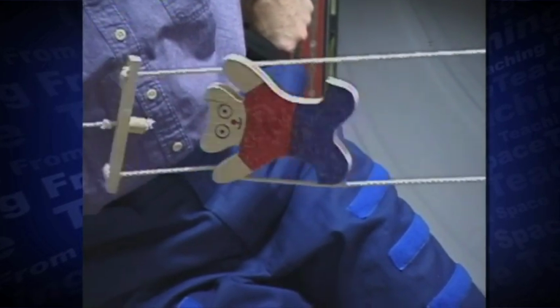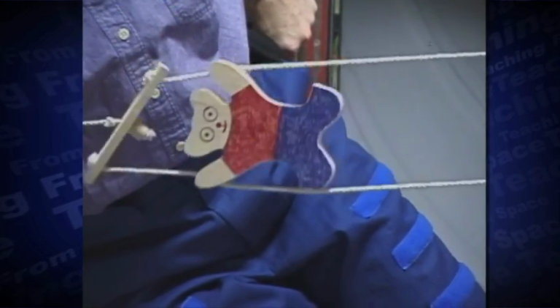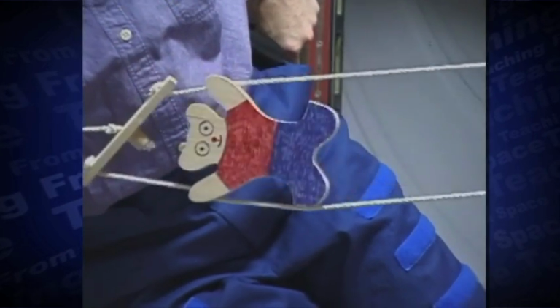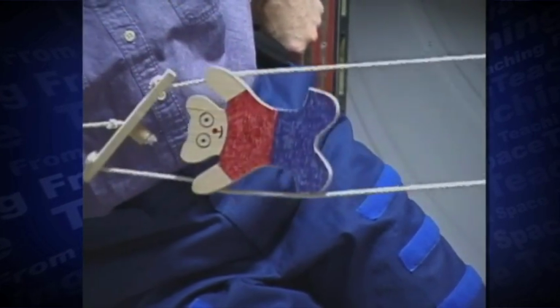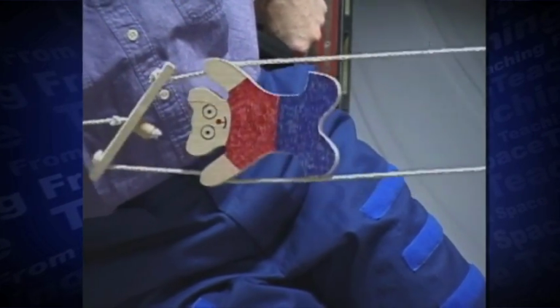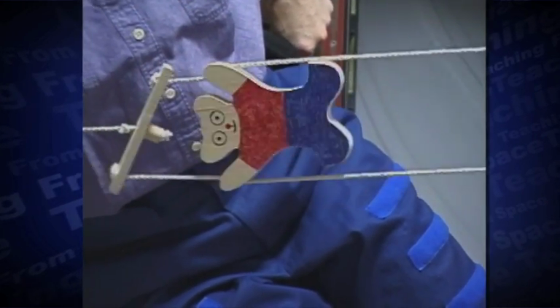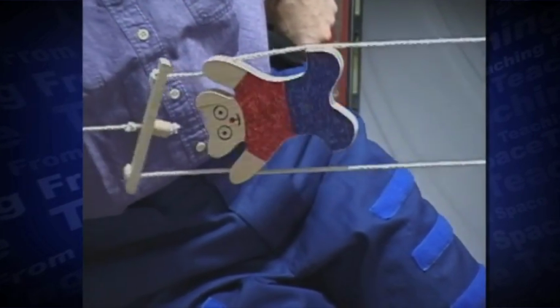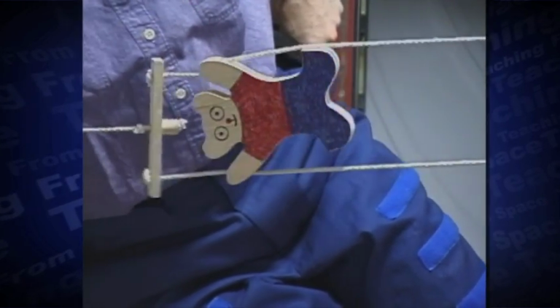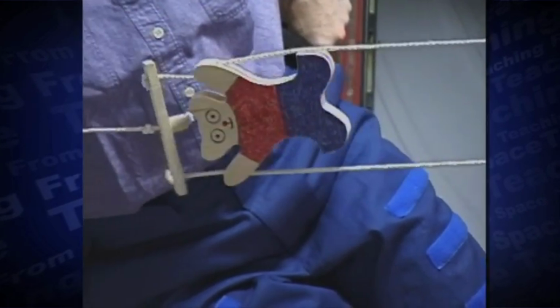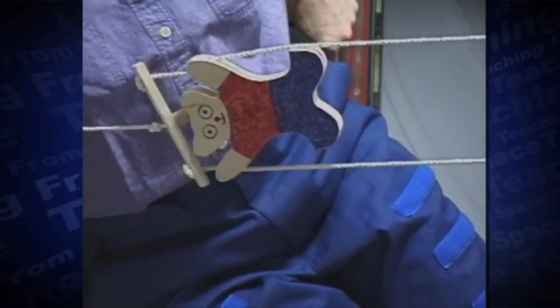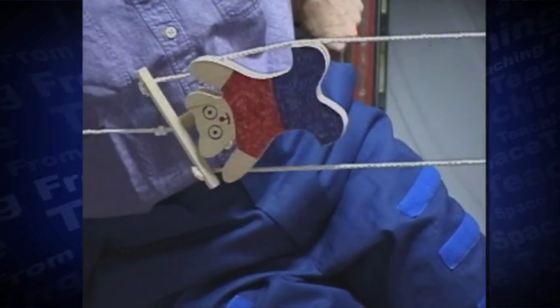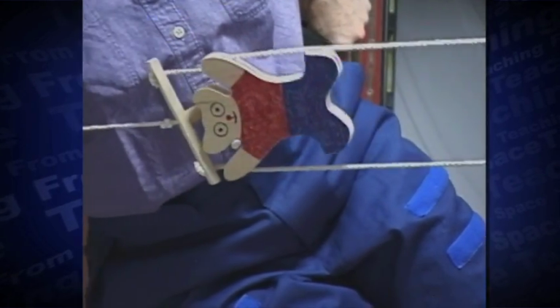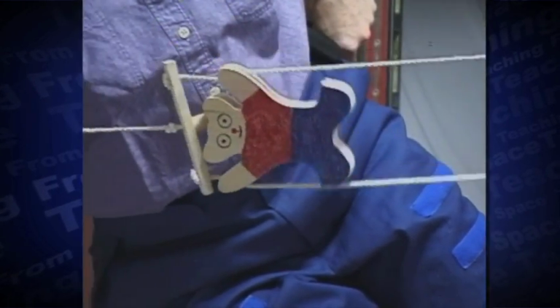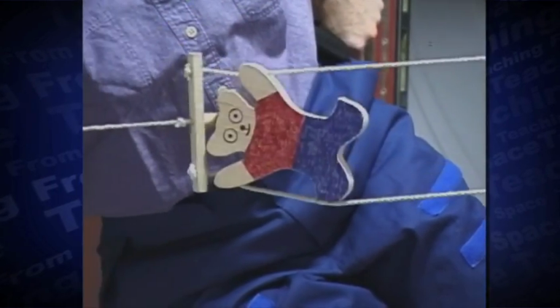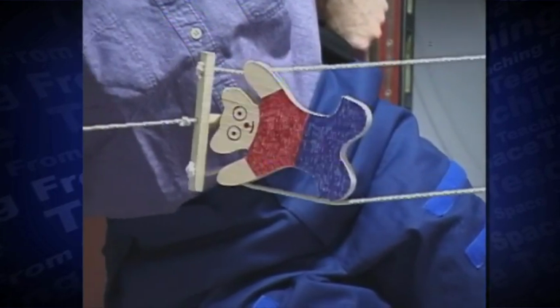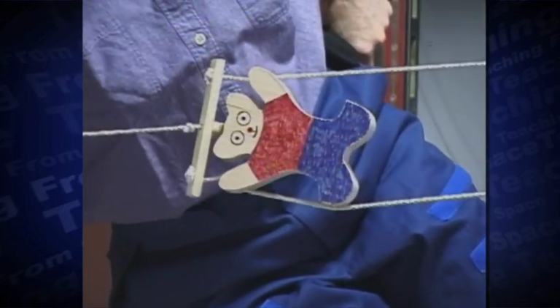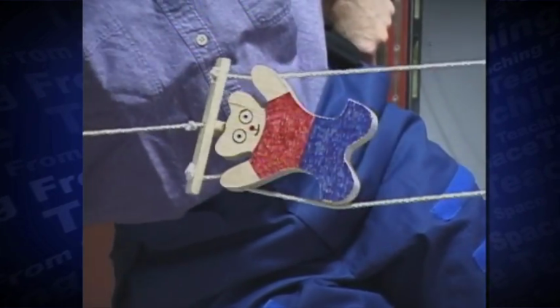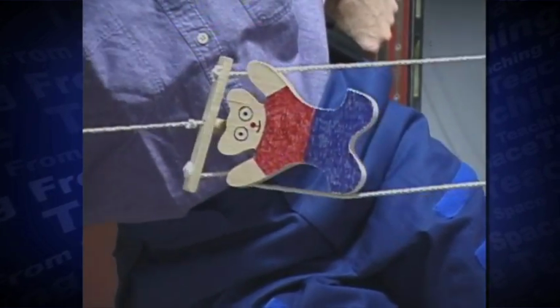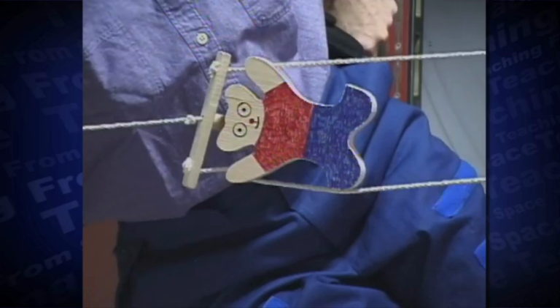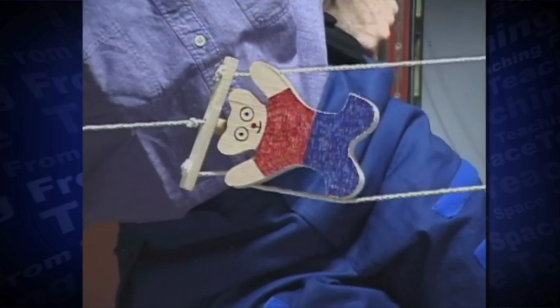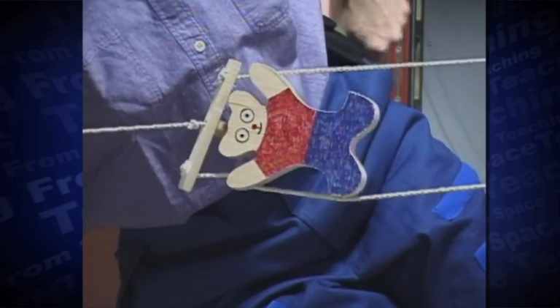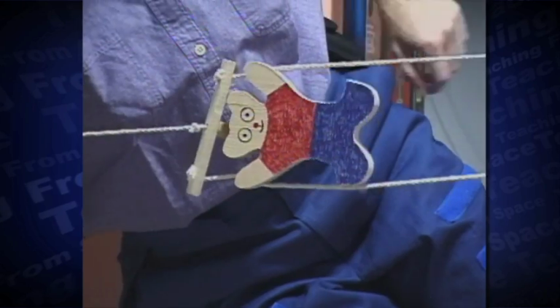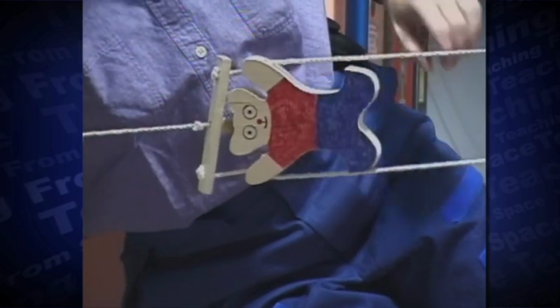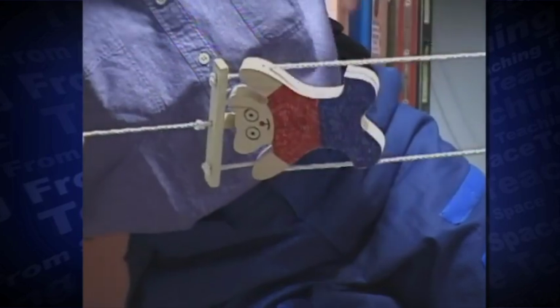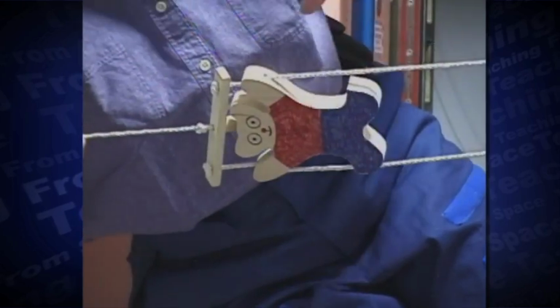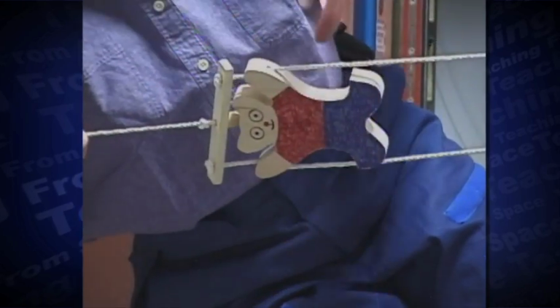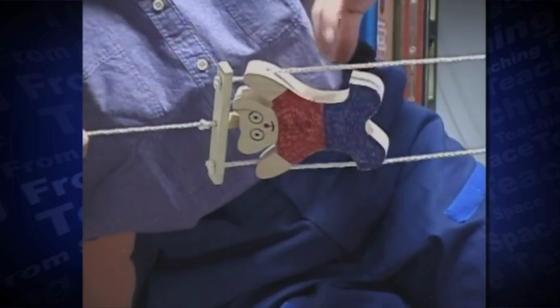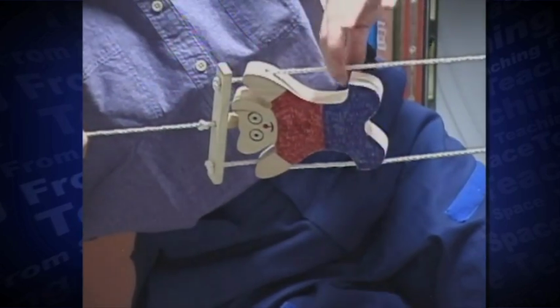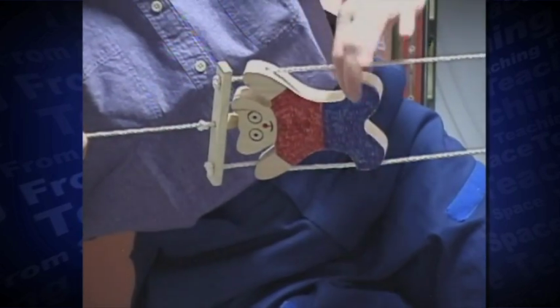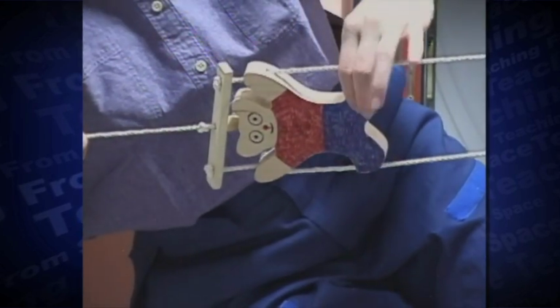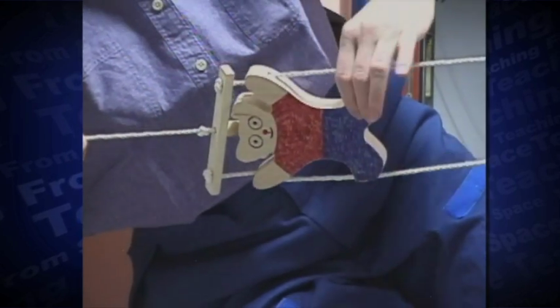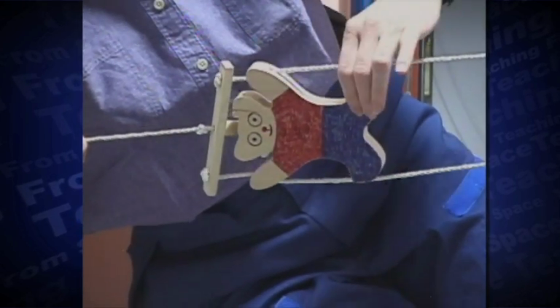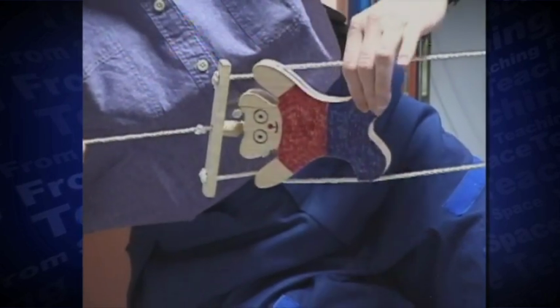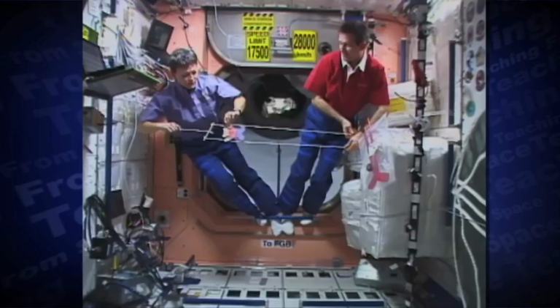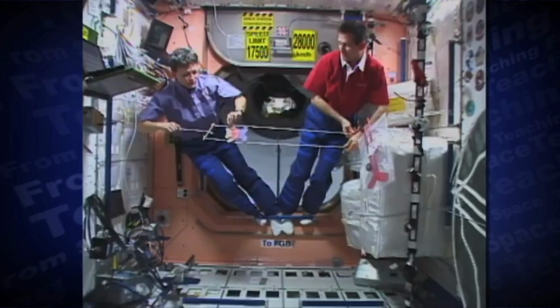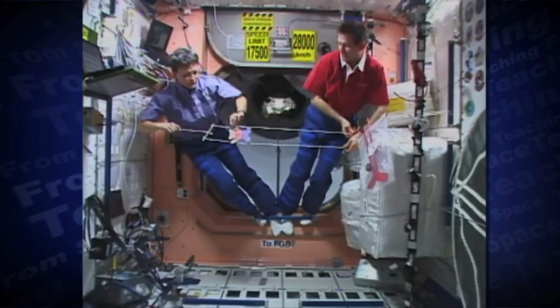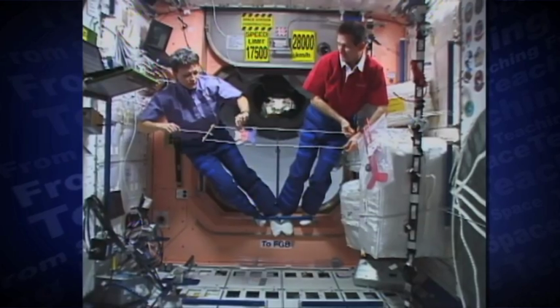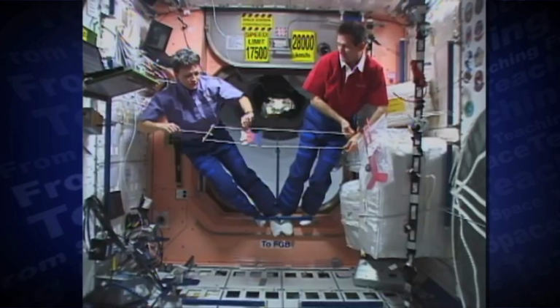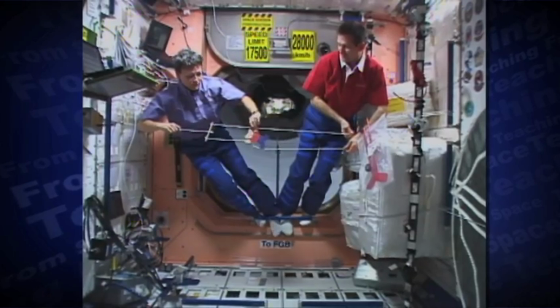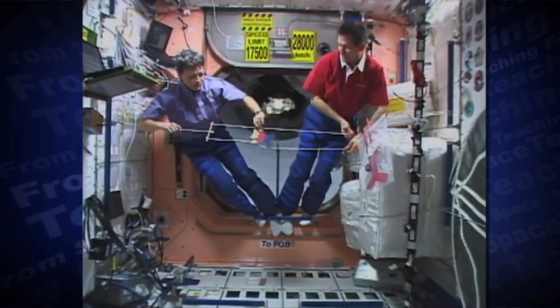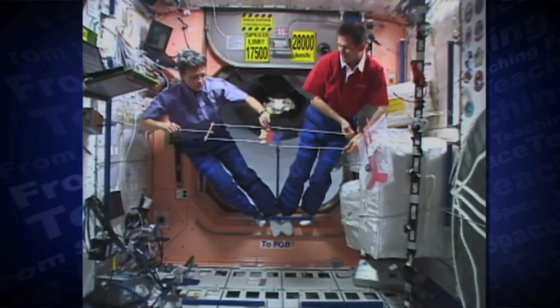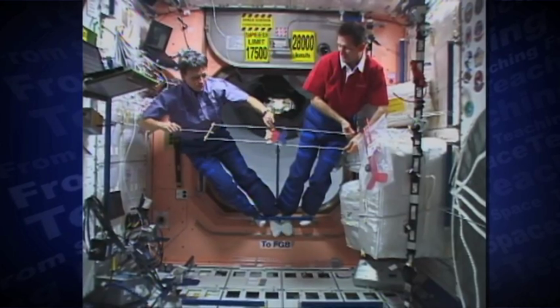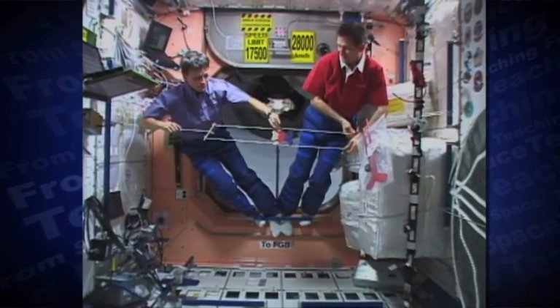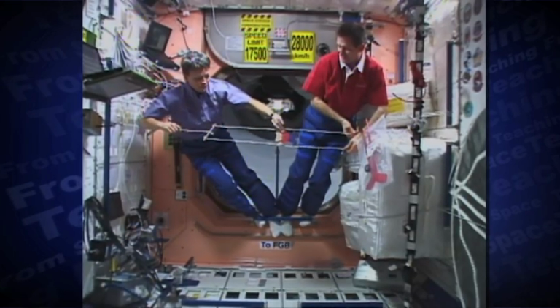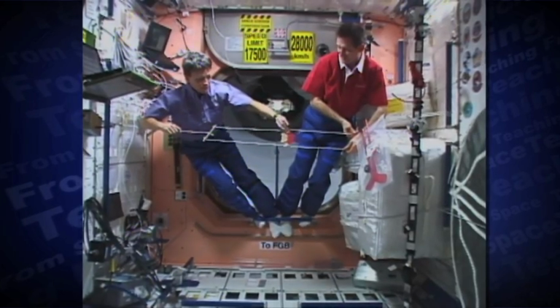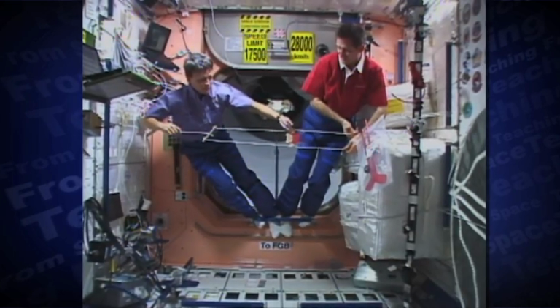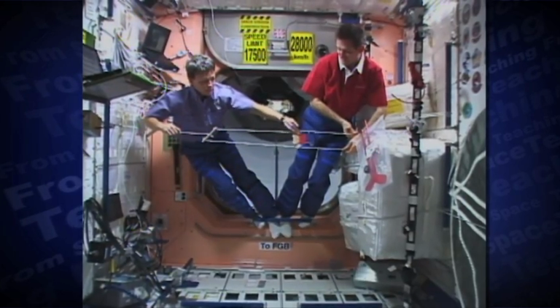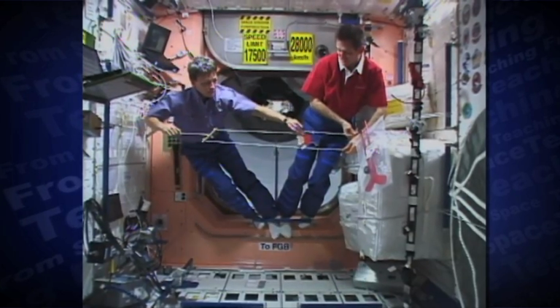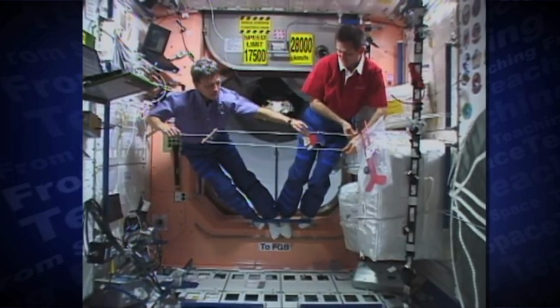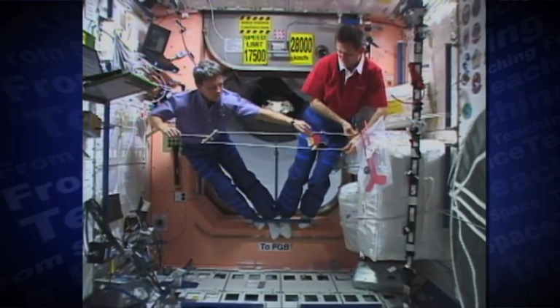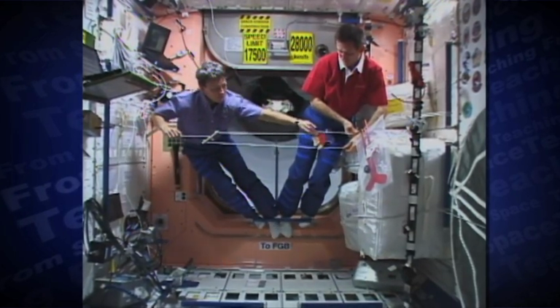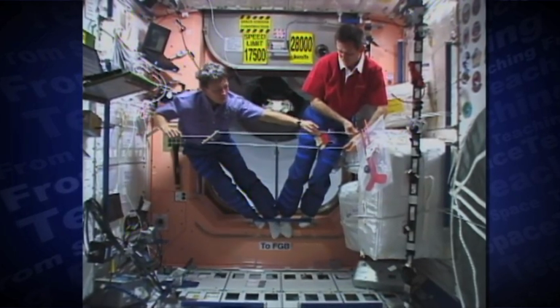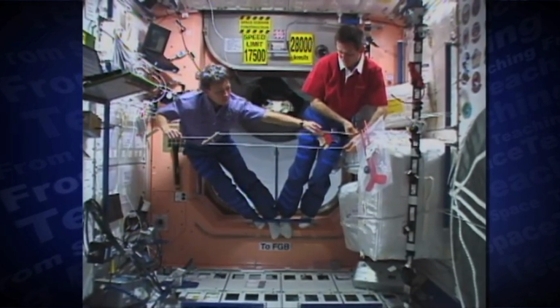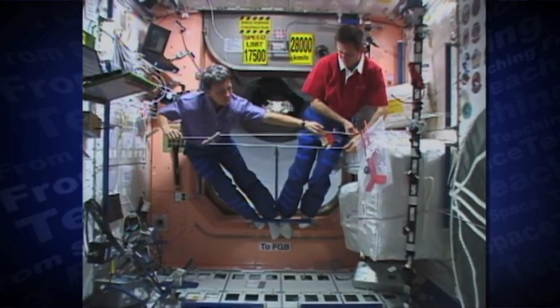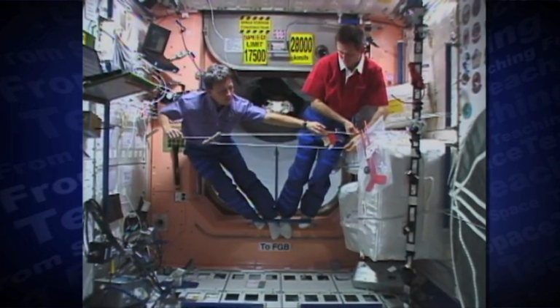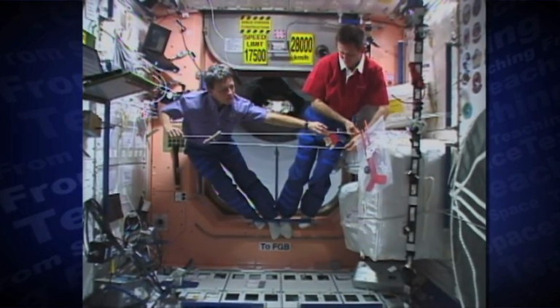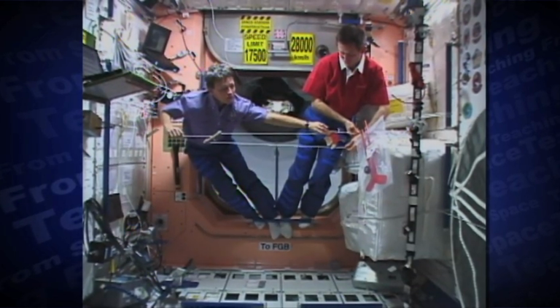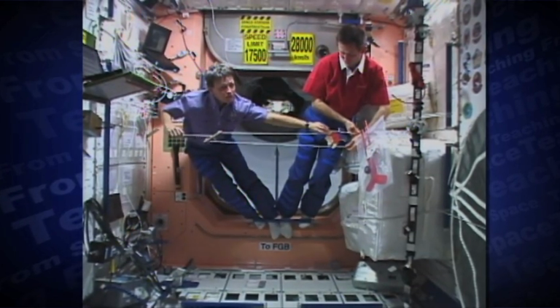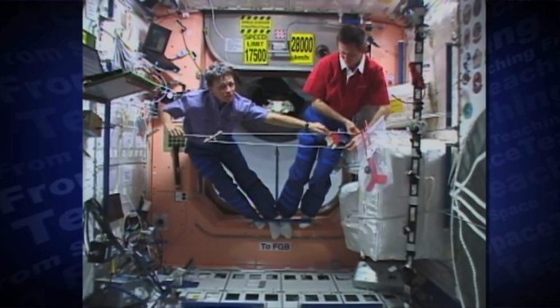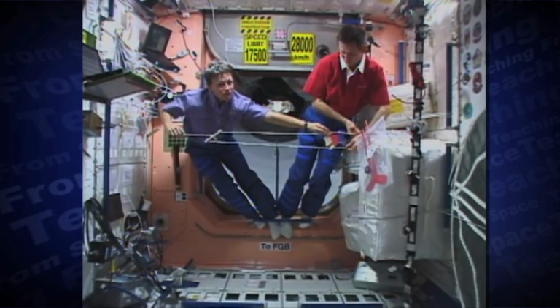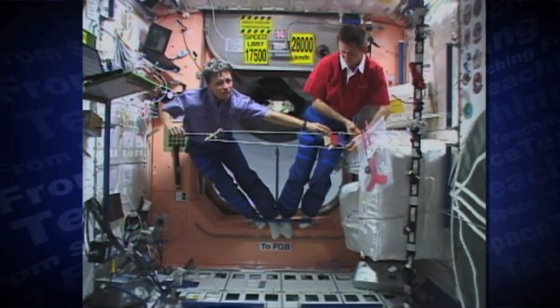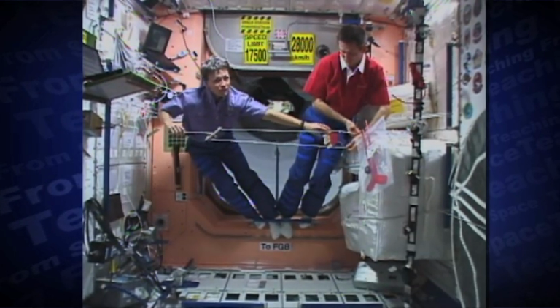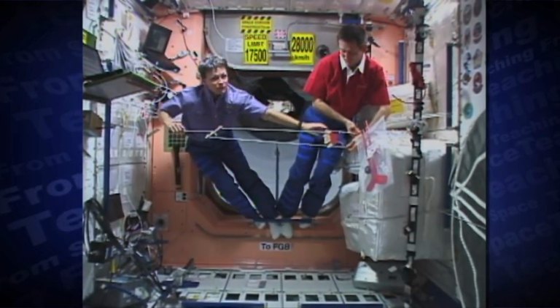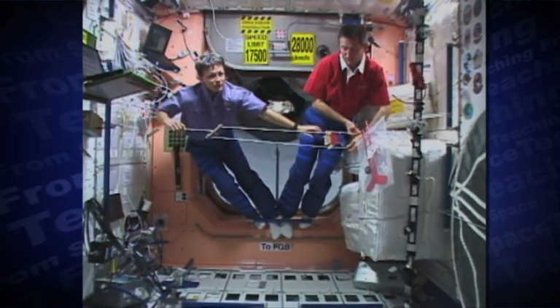On Earth, gravity will pull the bear back down on the strings. In space, we have to push the bear over the strings backward.